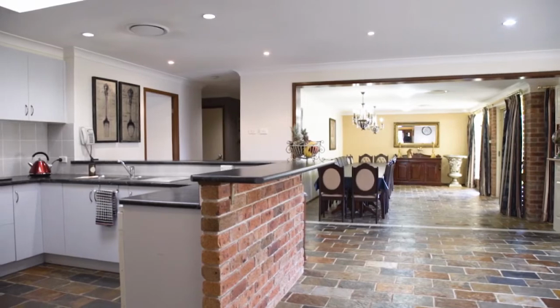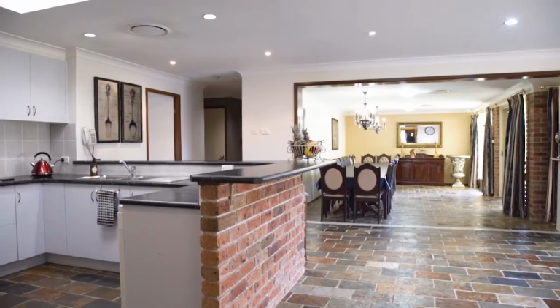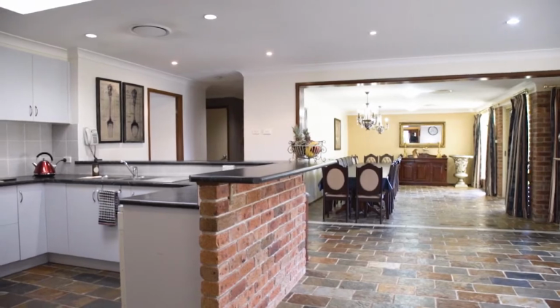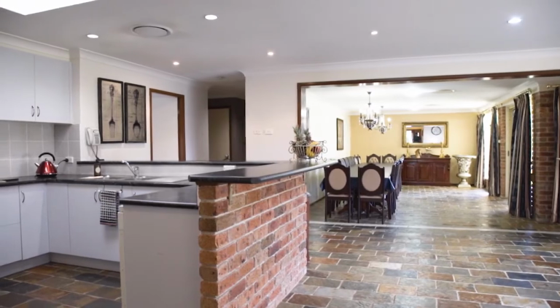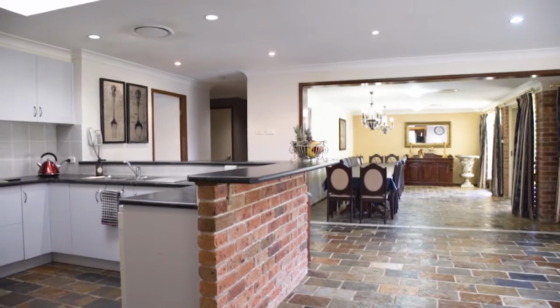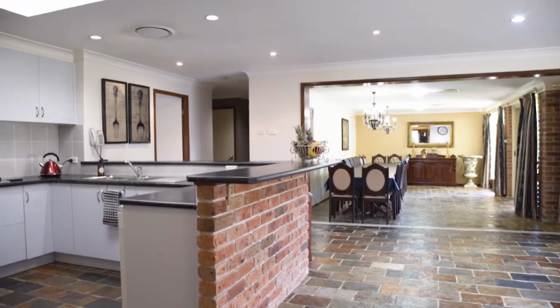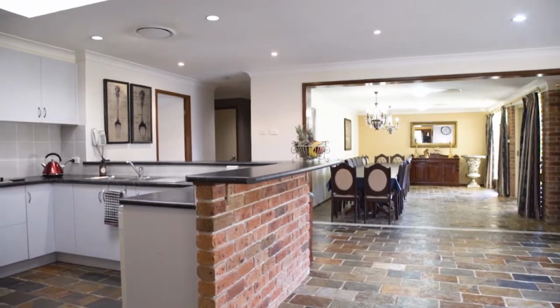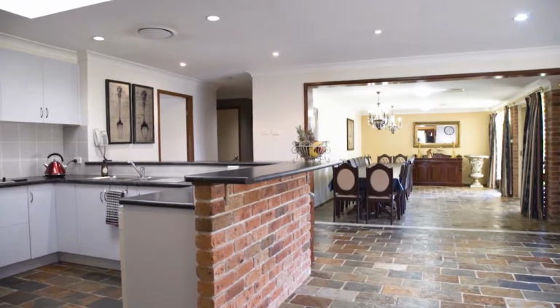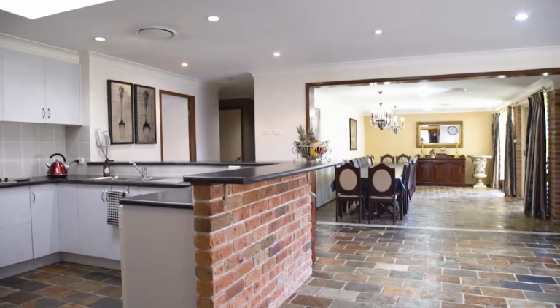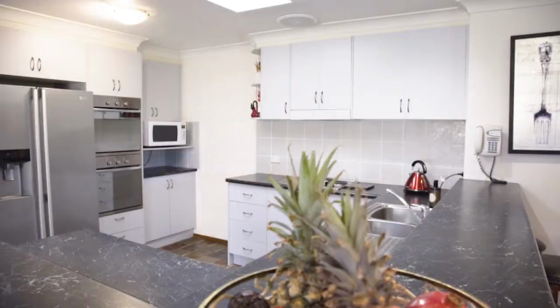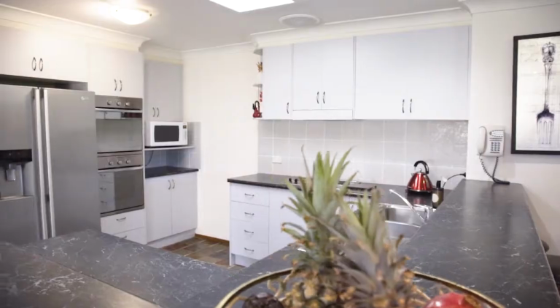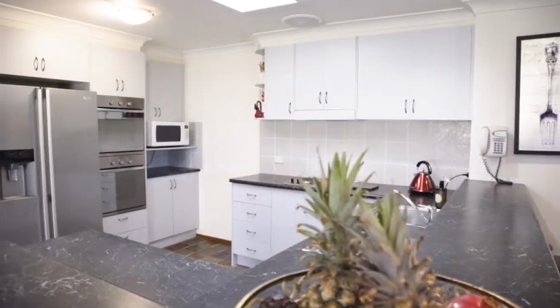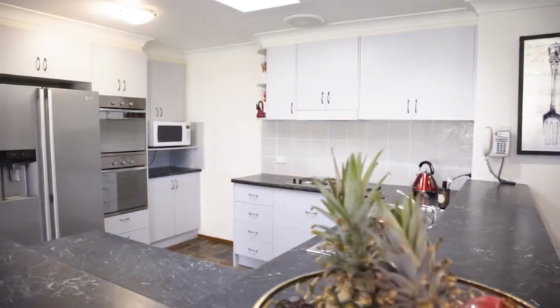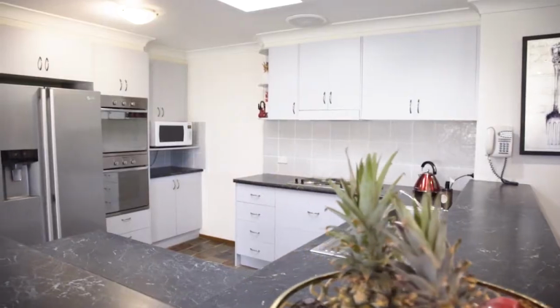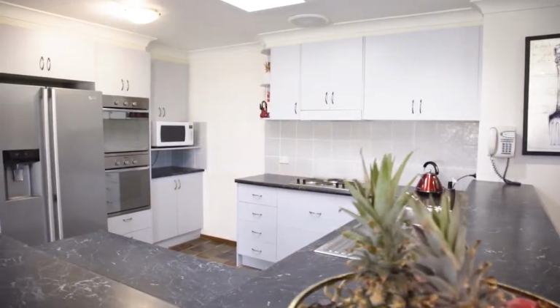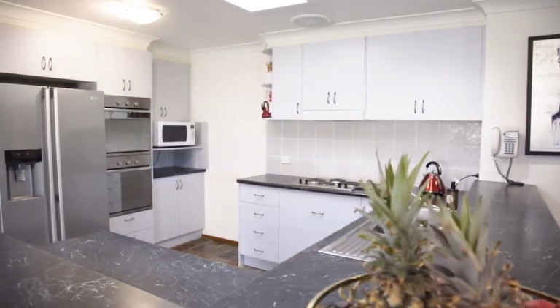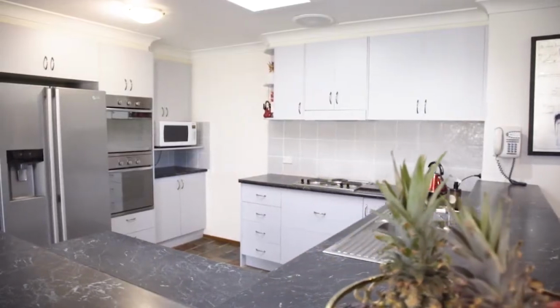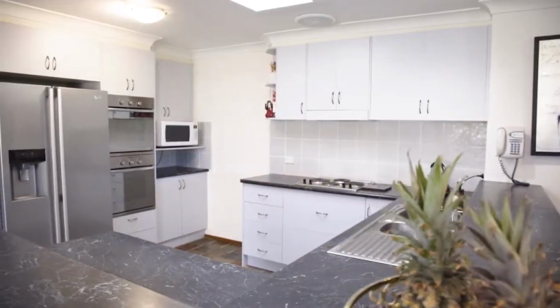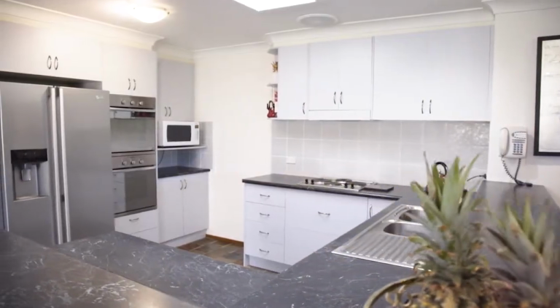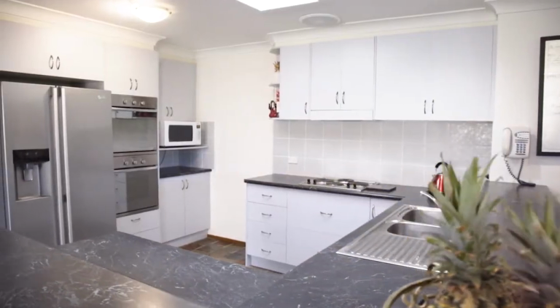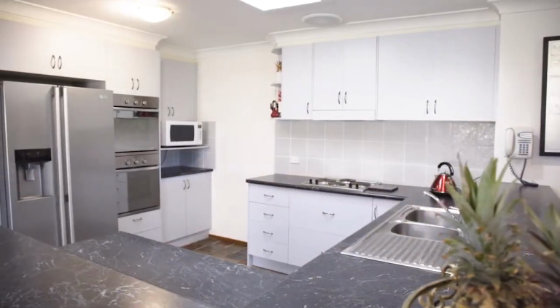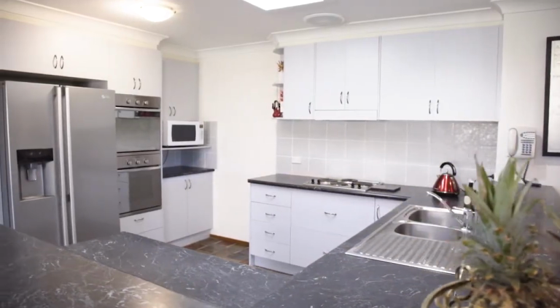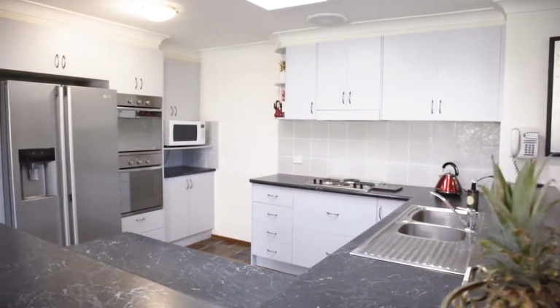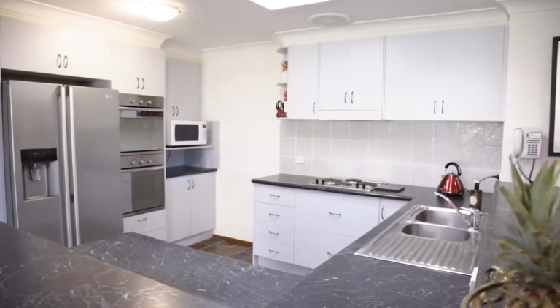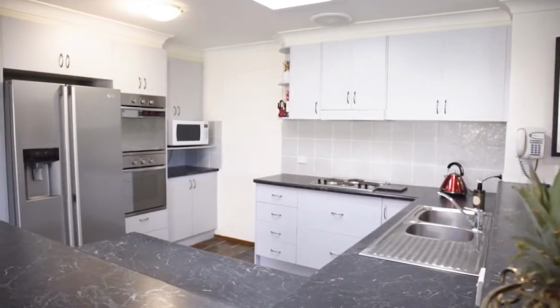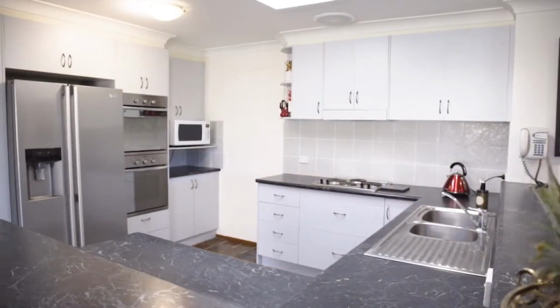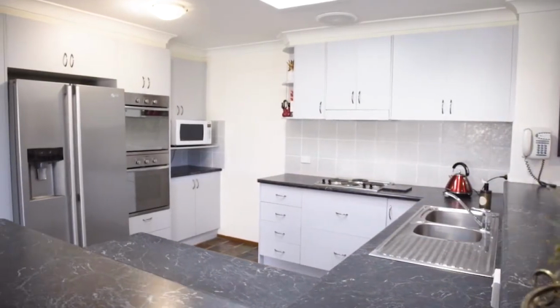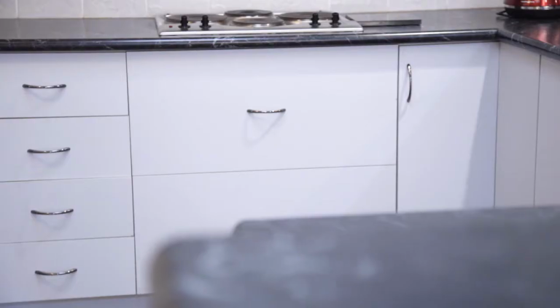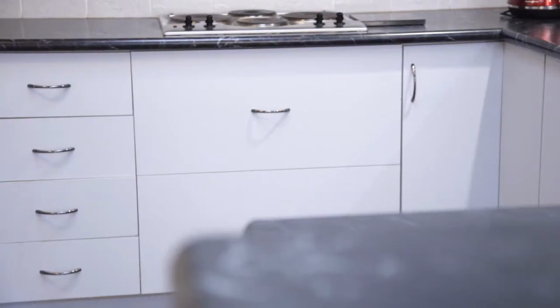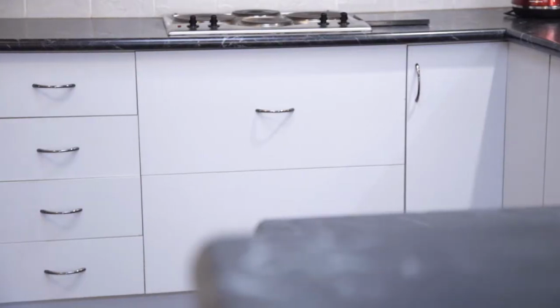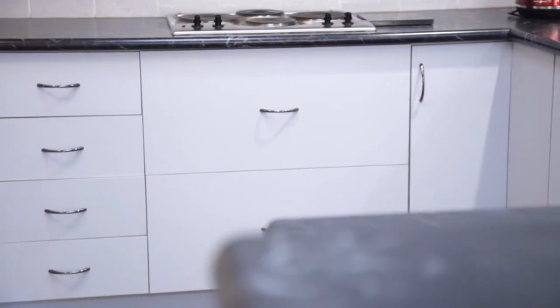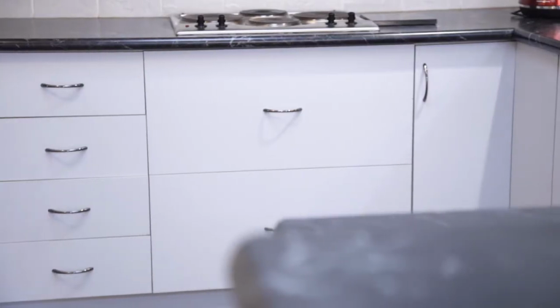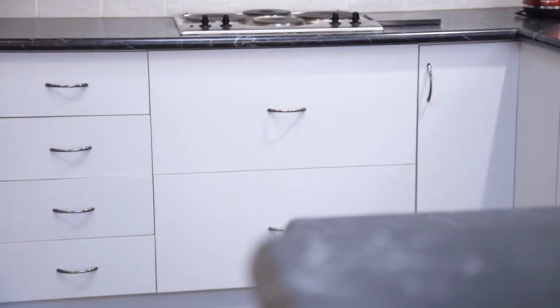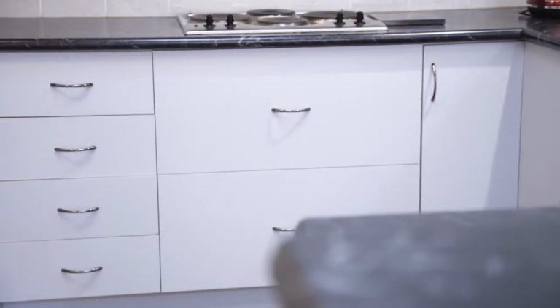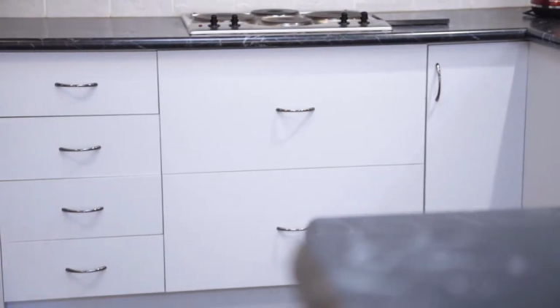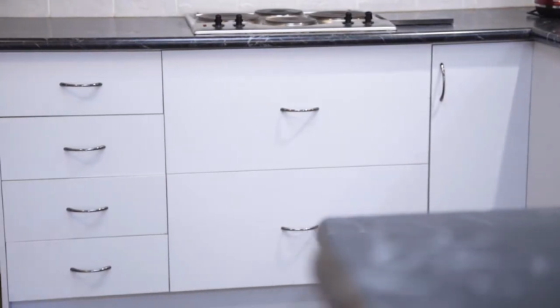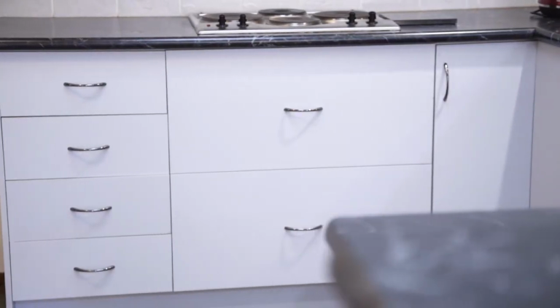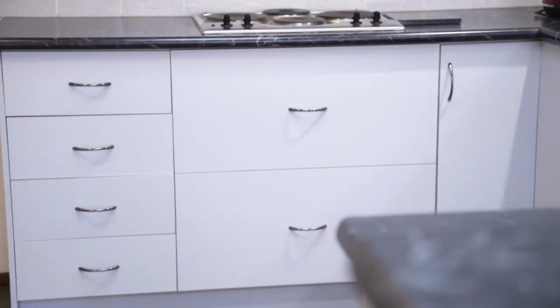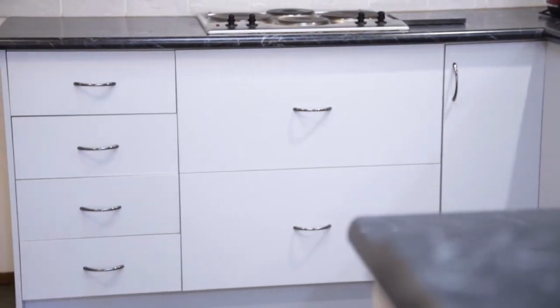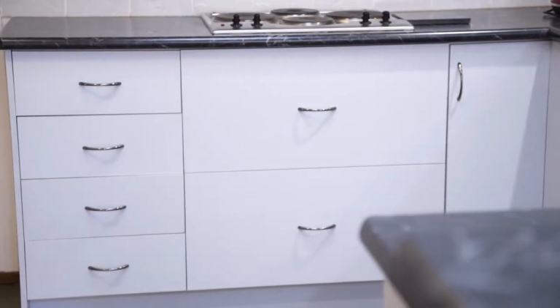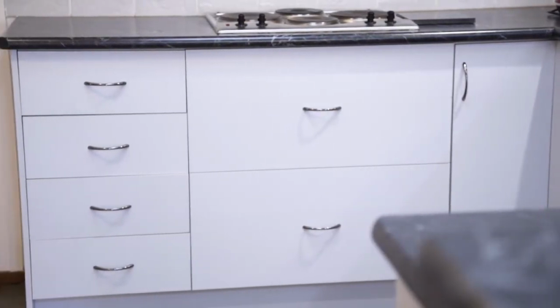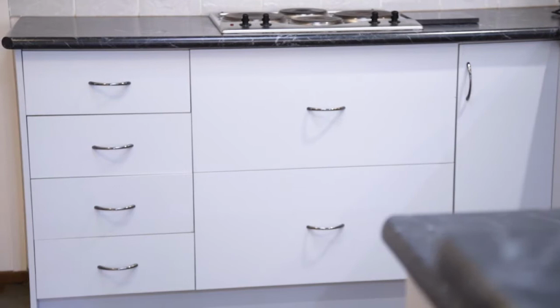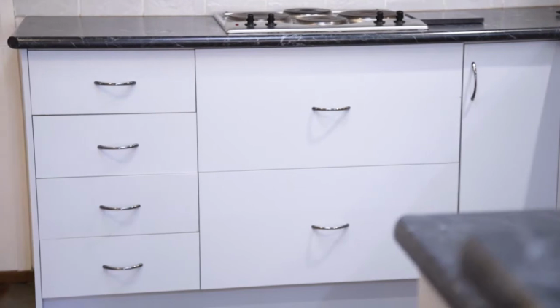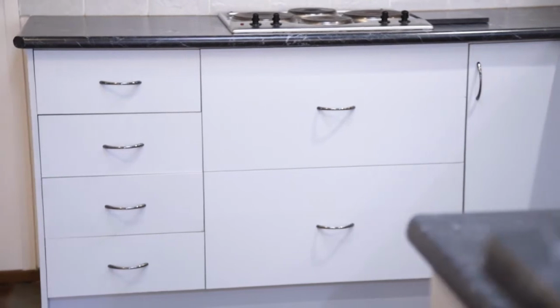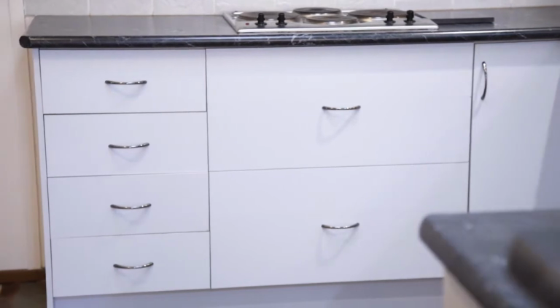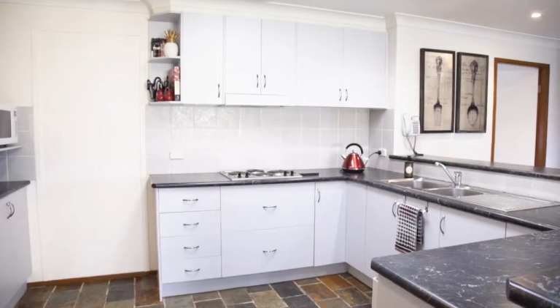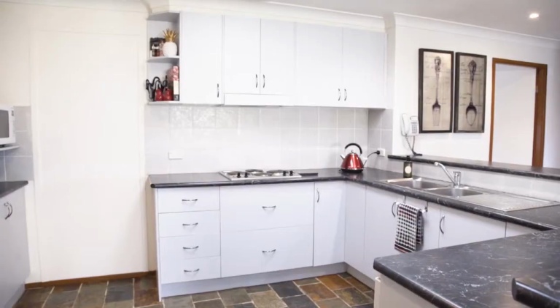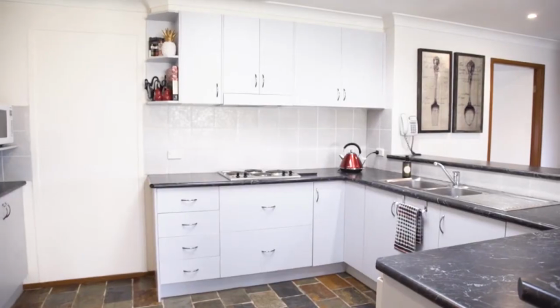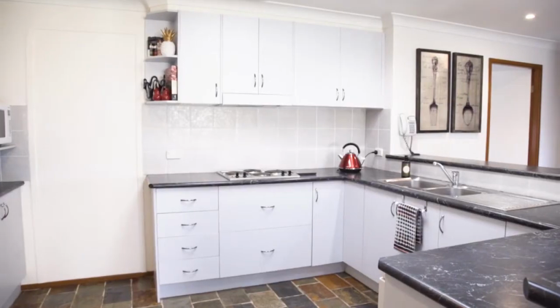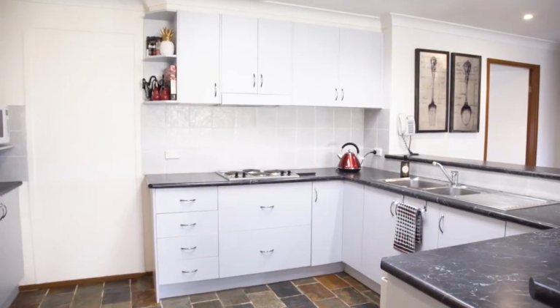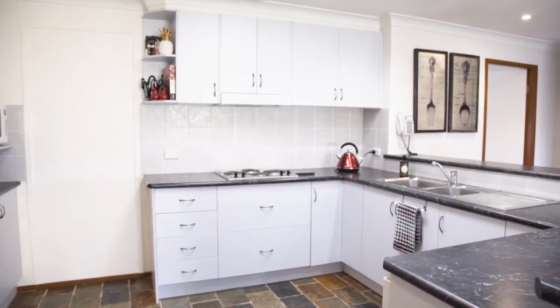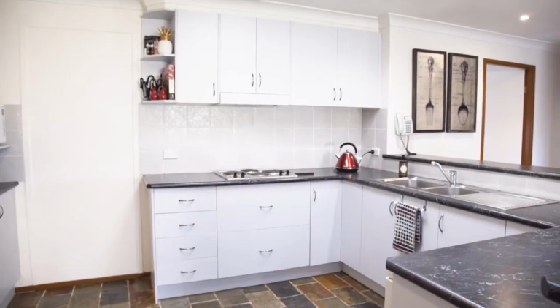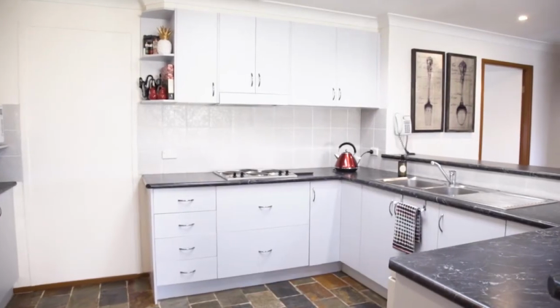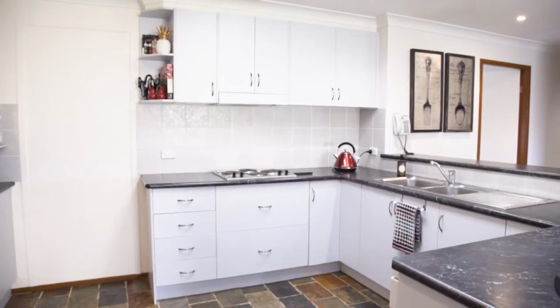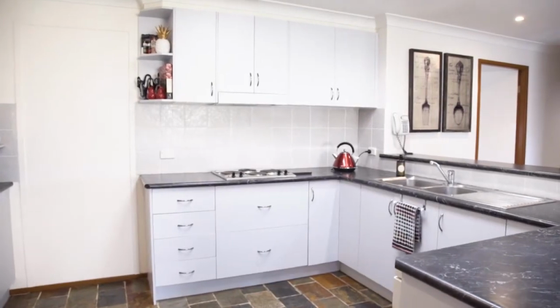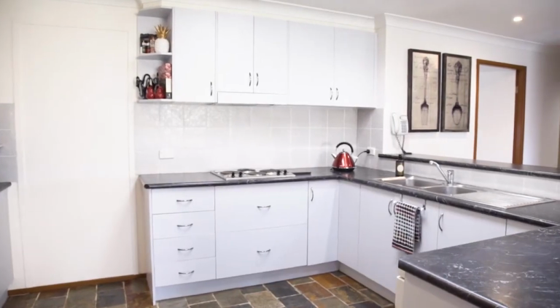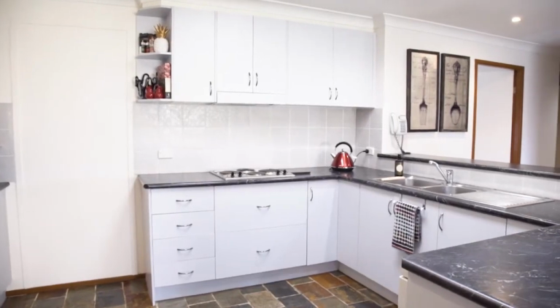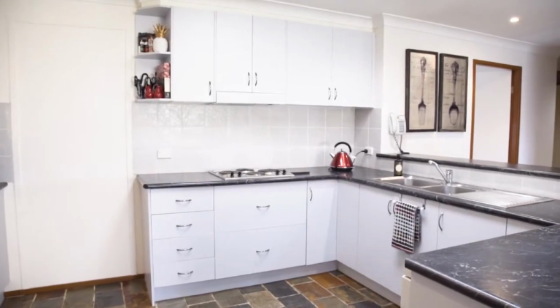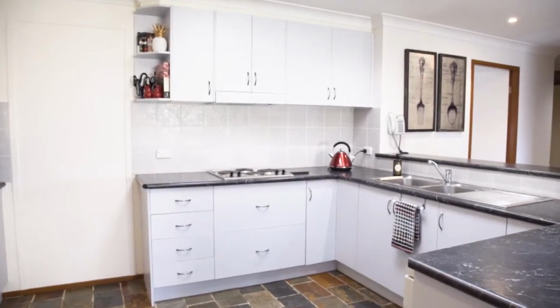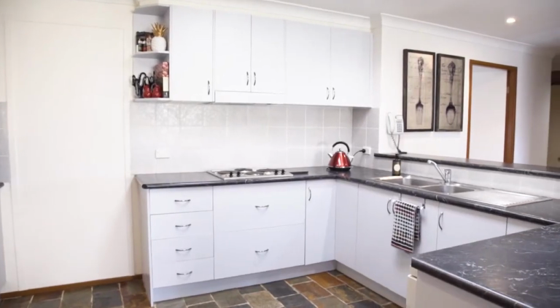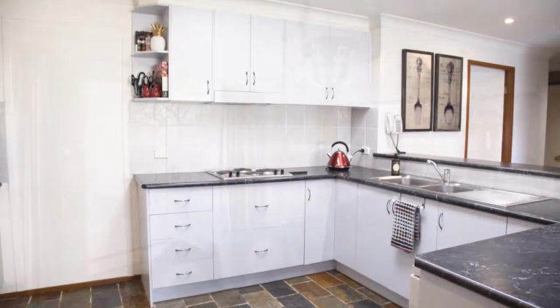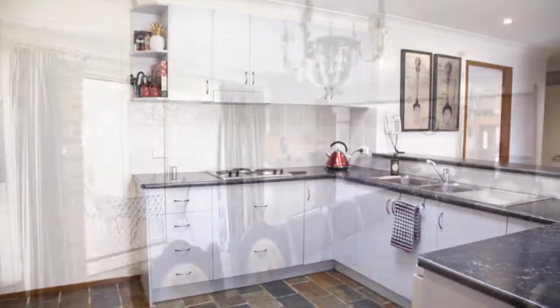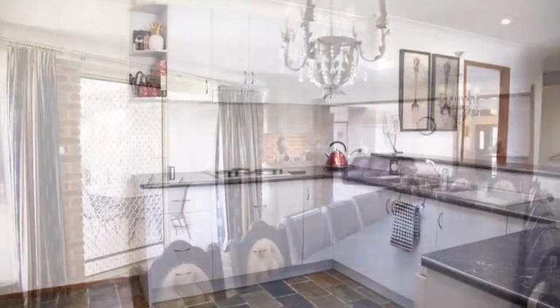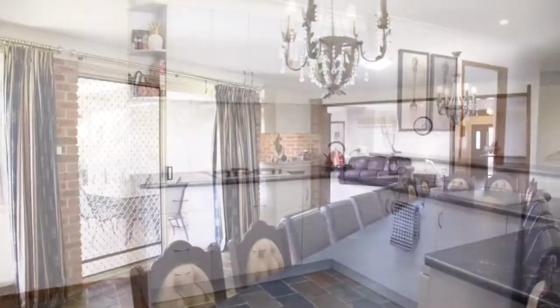The kitchen forms the heart of the home and provides a great space to prepare family meals with loads of cupboard and bench space.